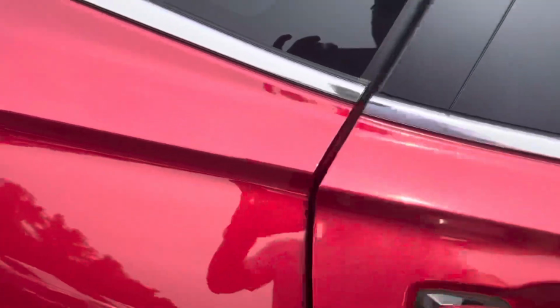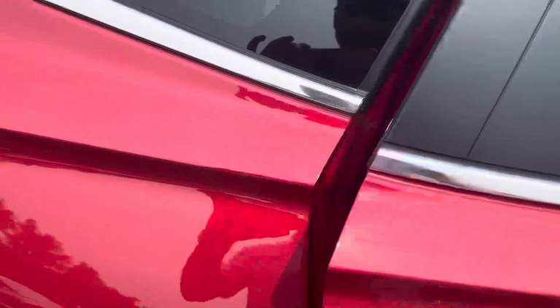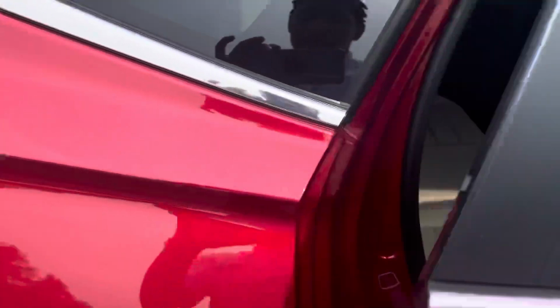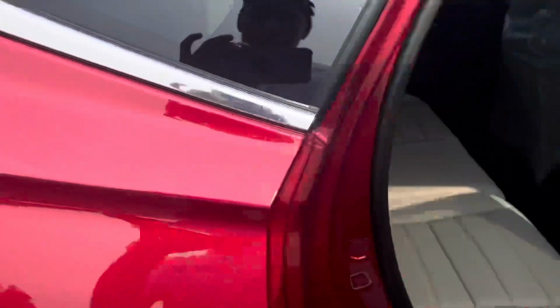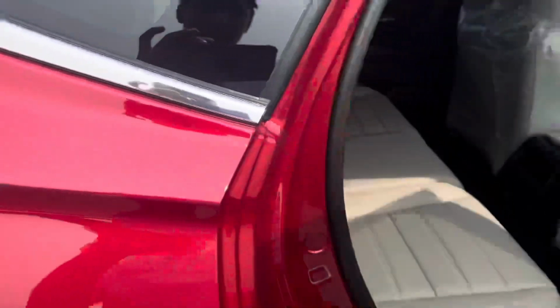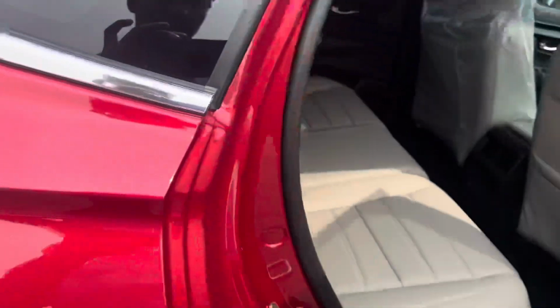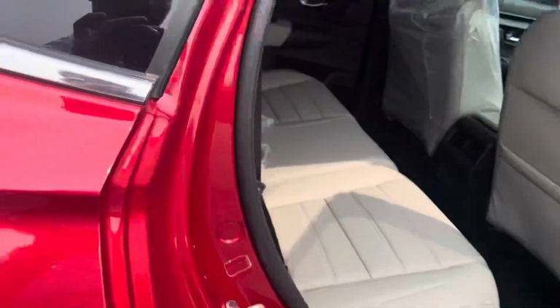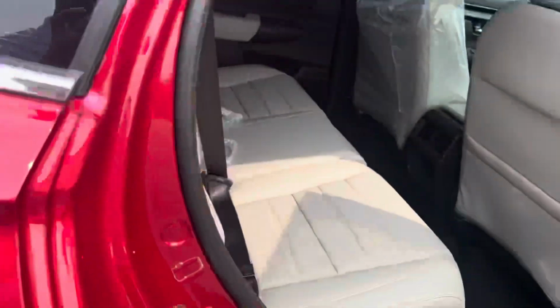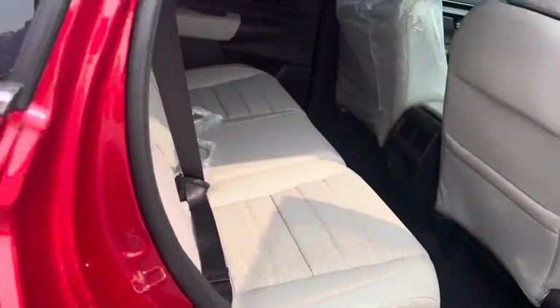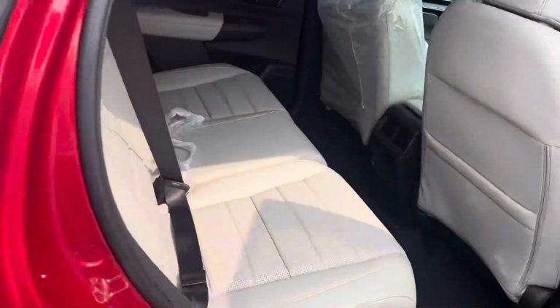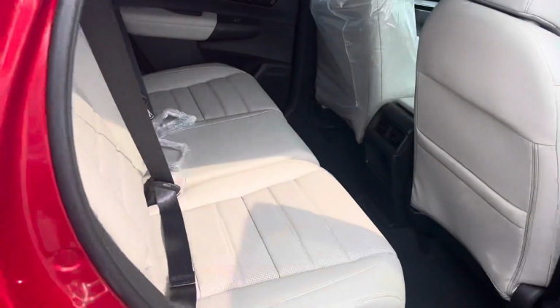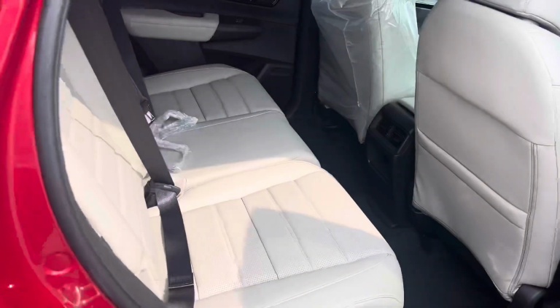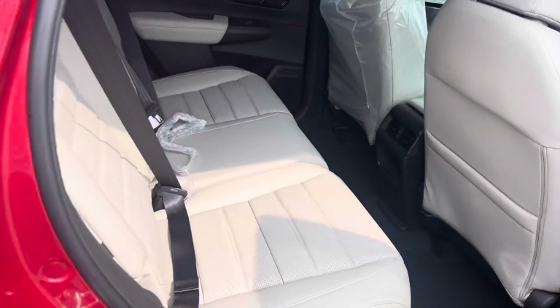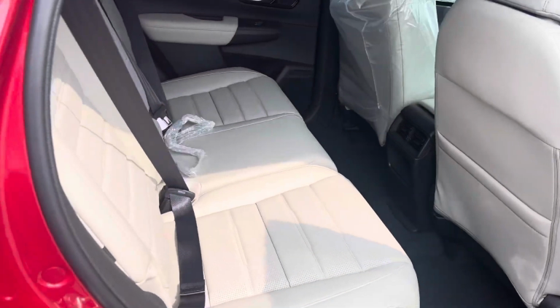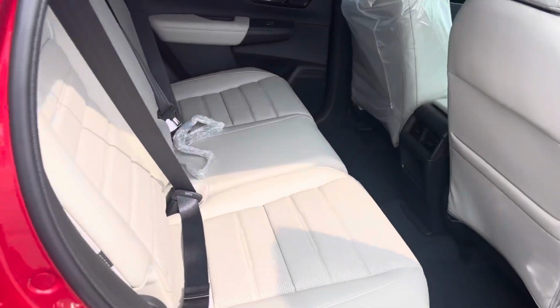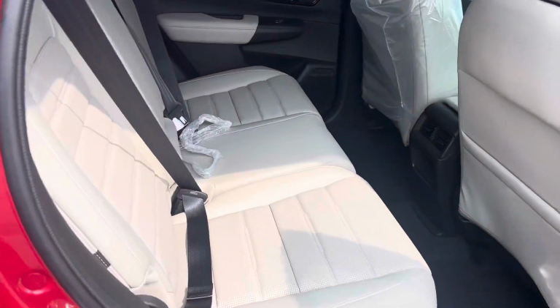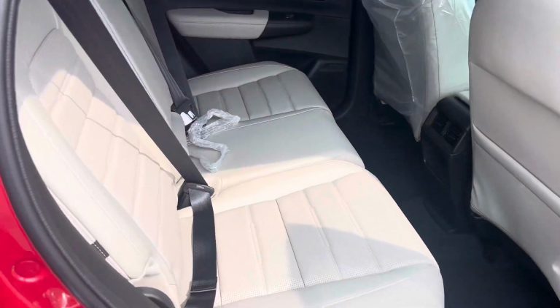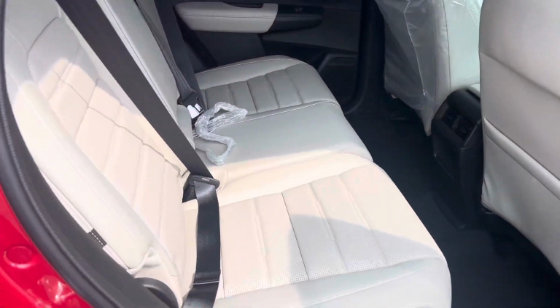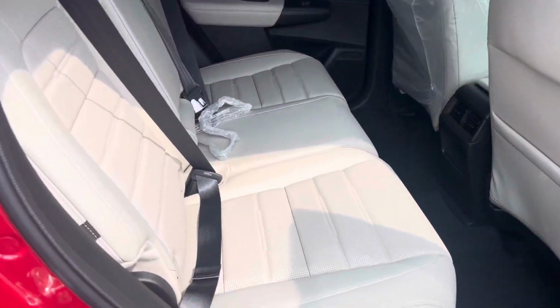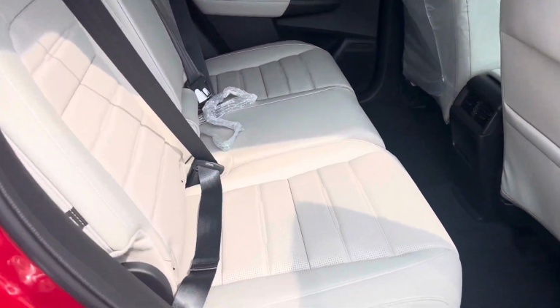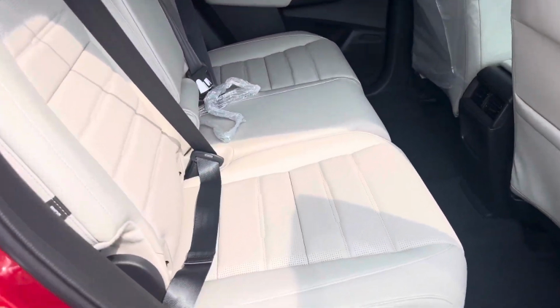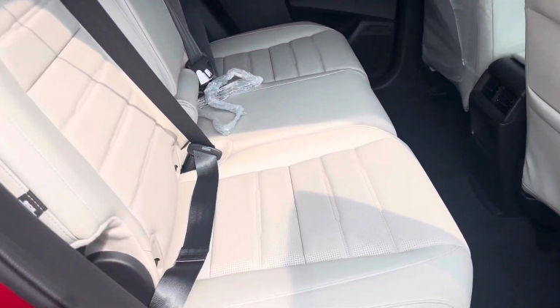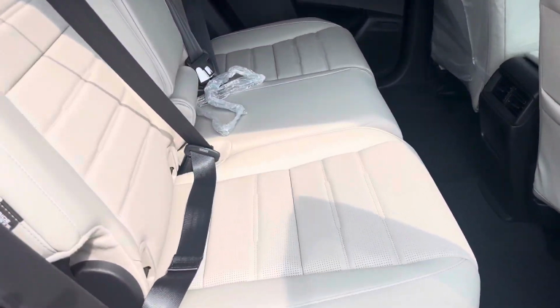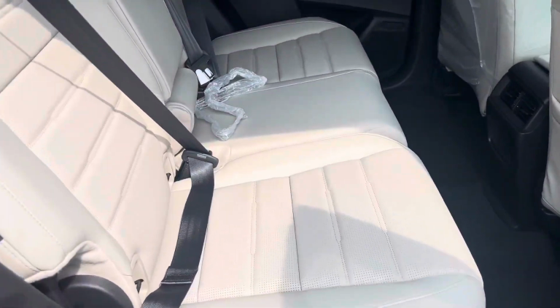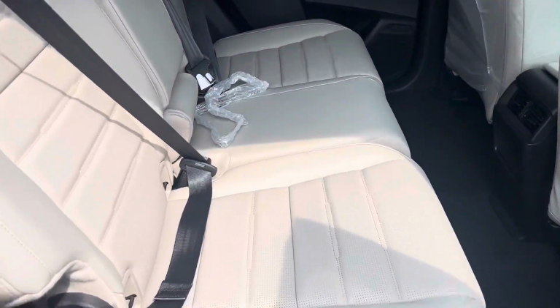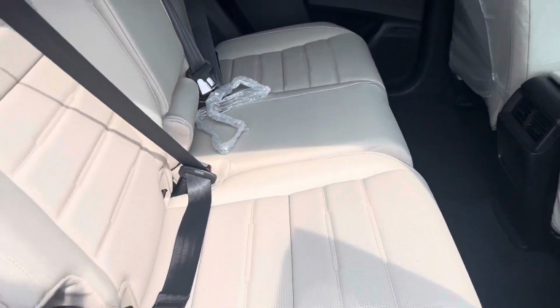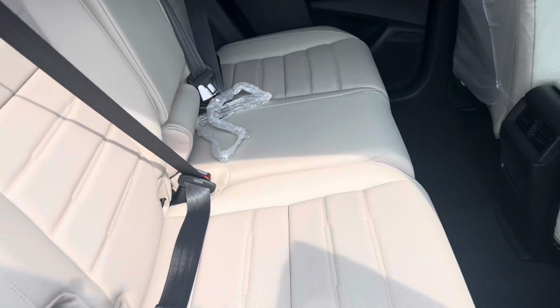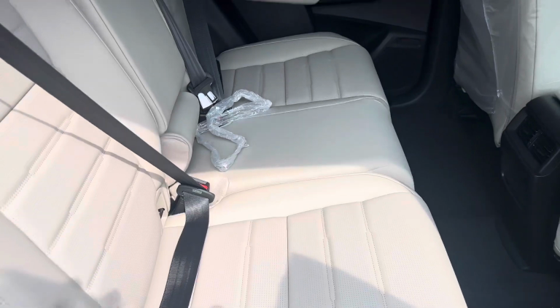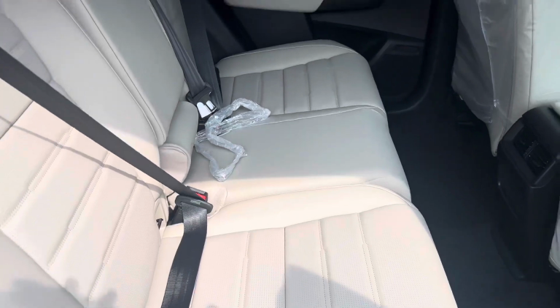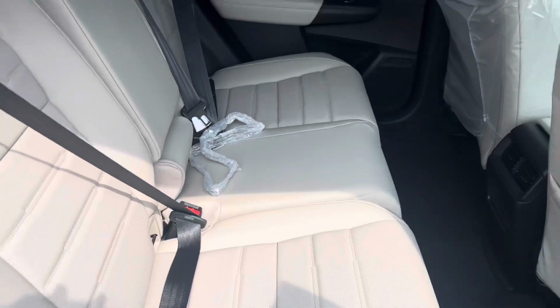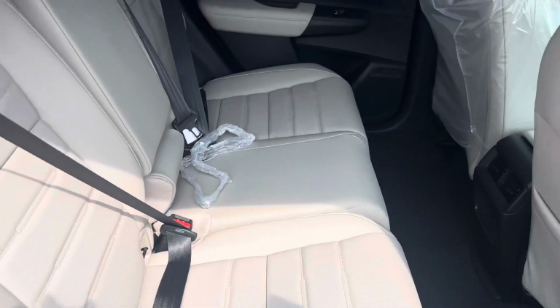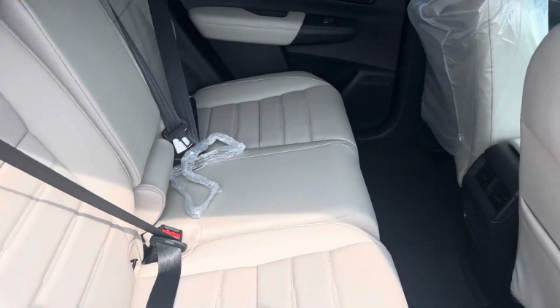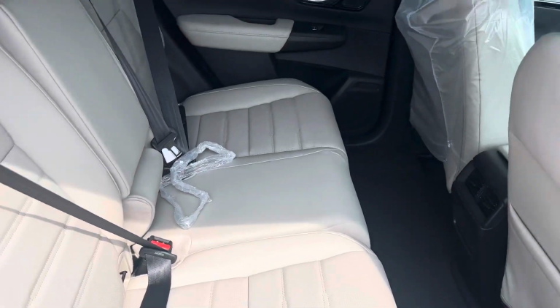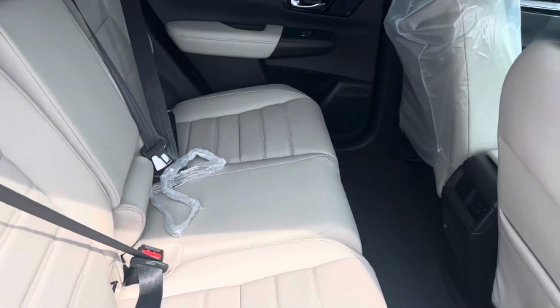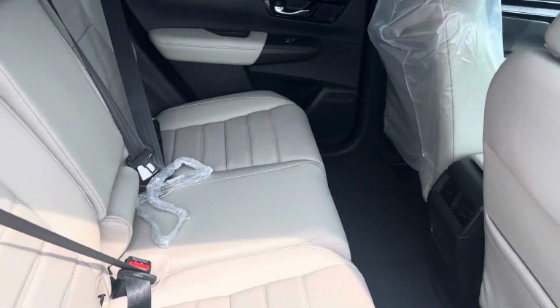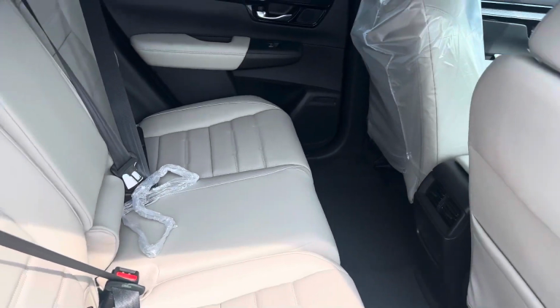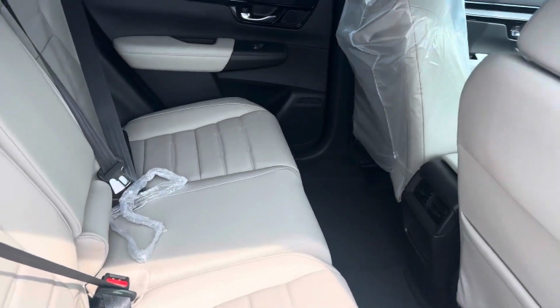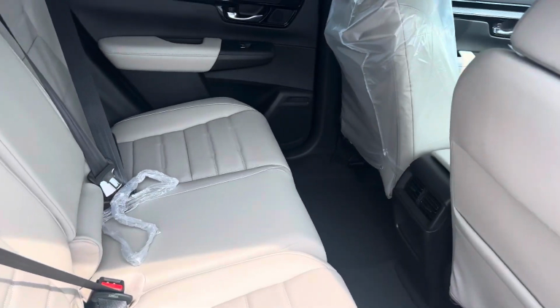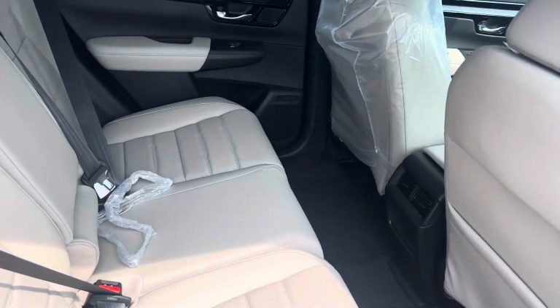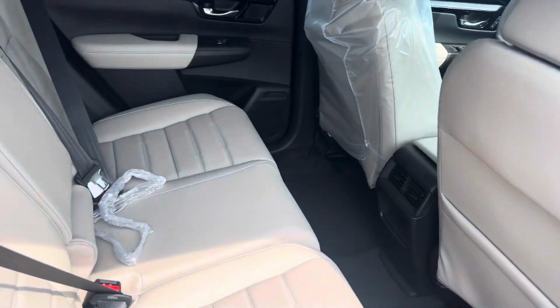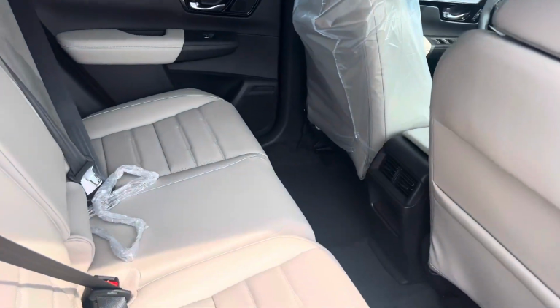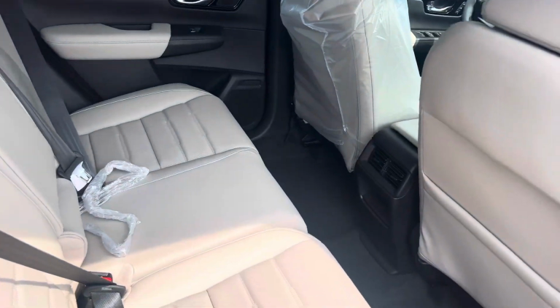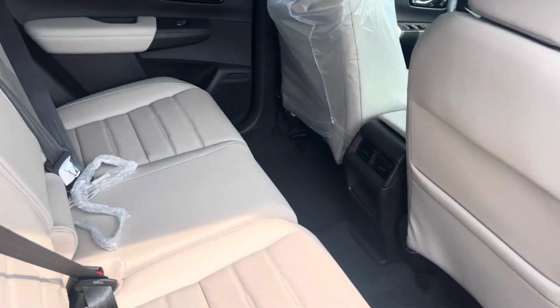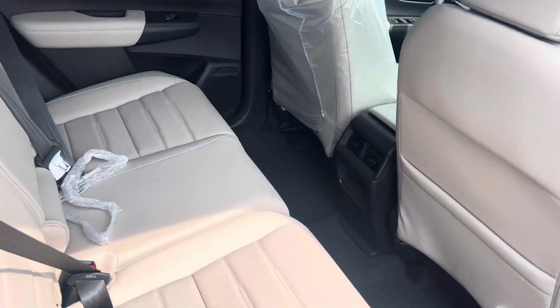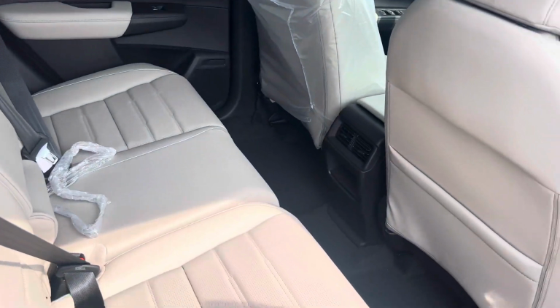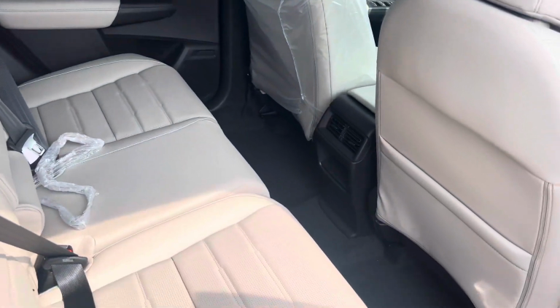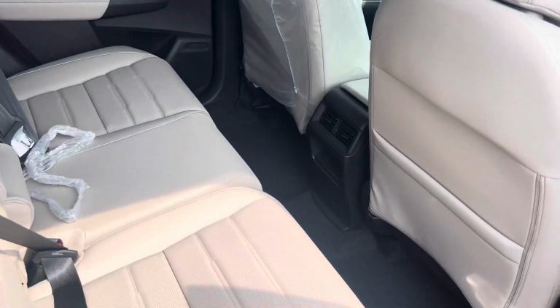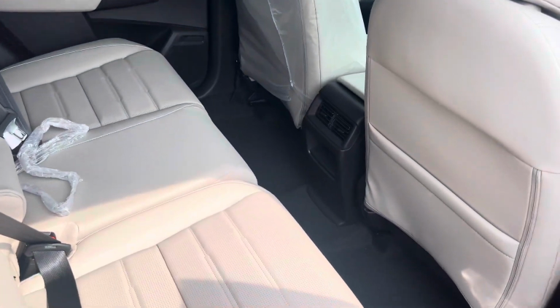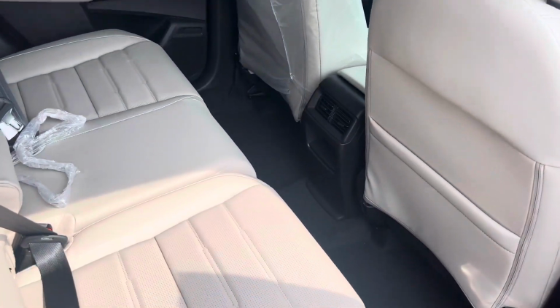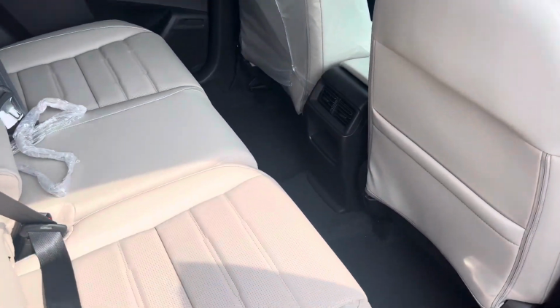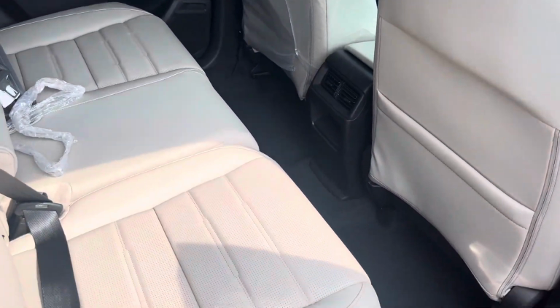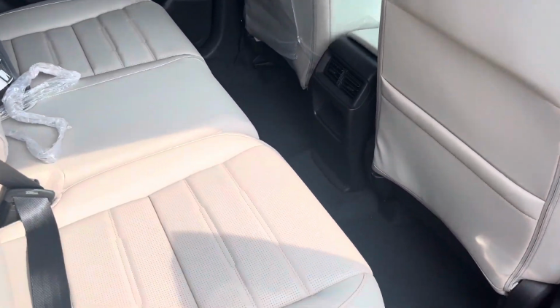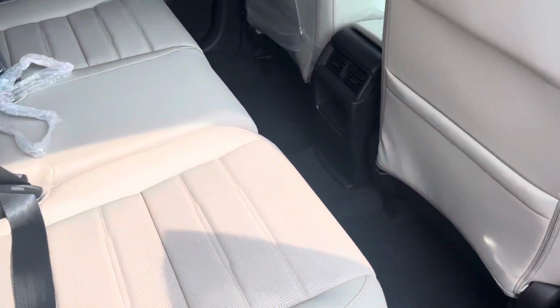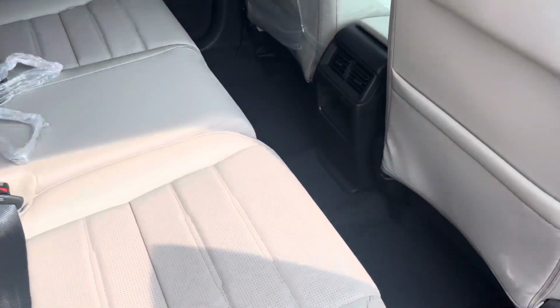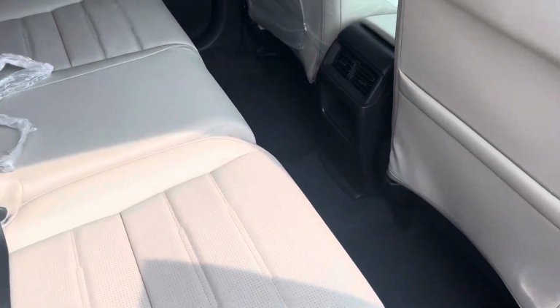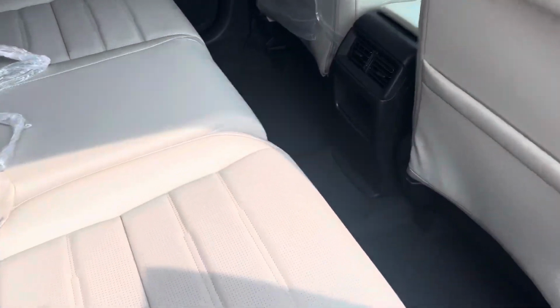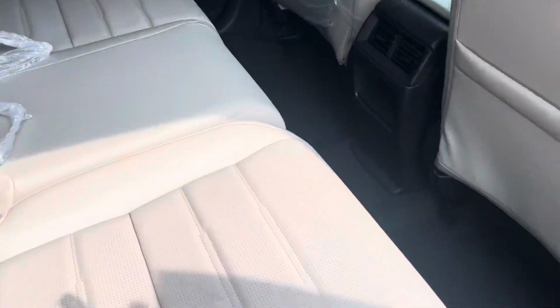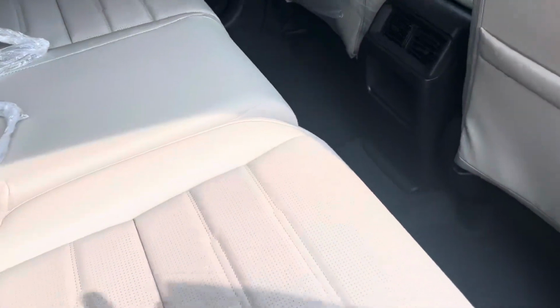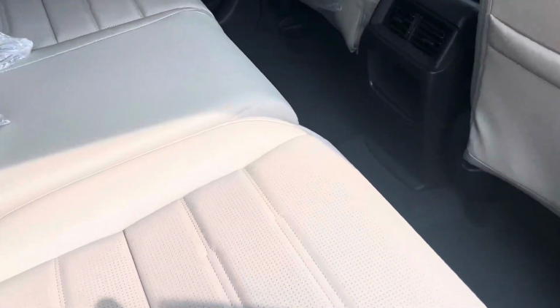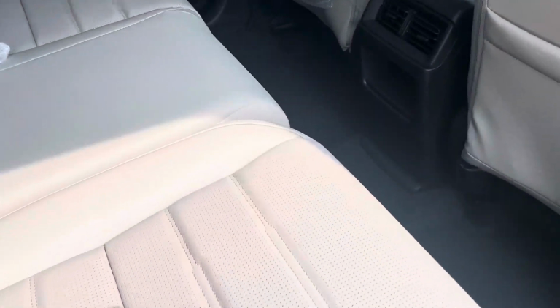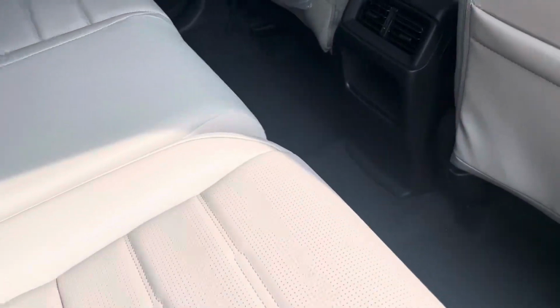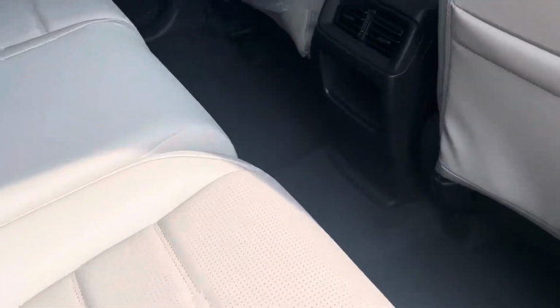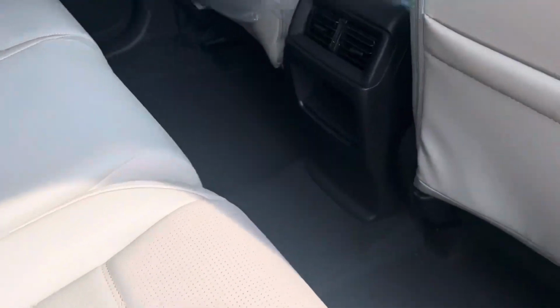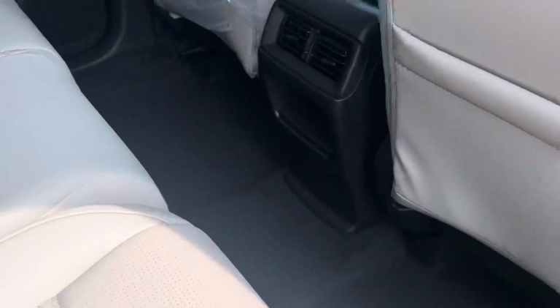Taking a look inside of the vehicle, it does have this very nice beige or grey almost leather interior. A lot of space.